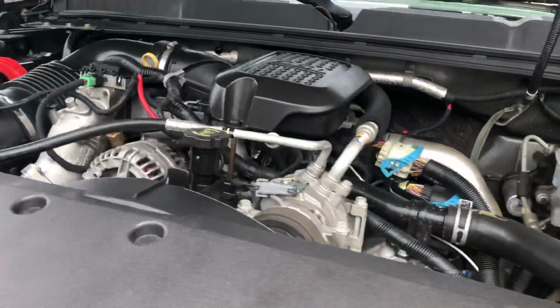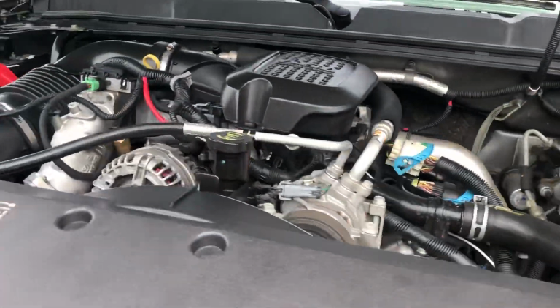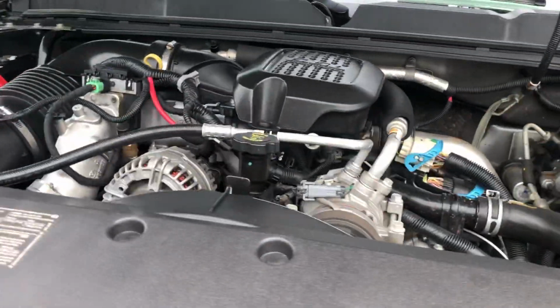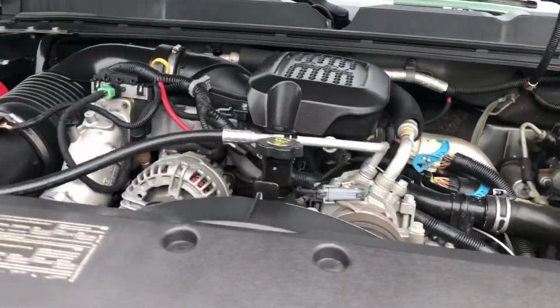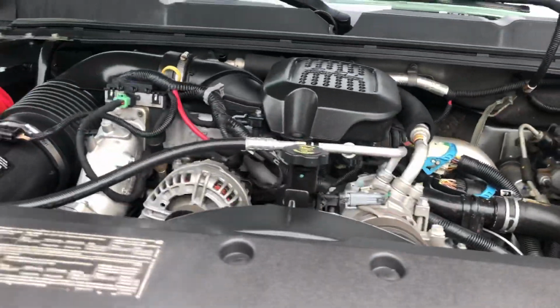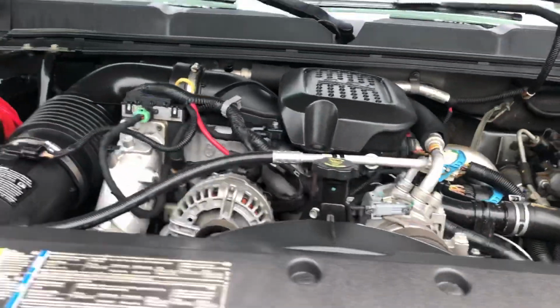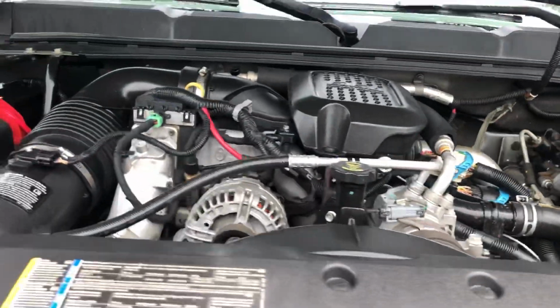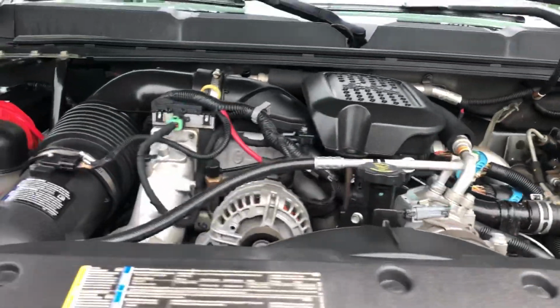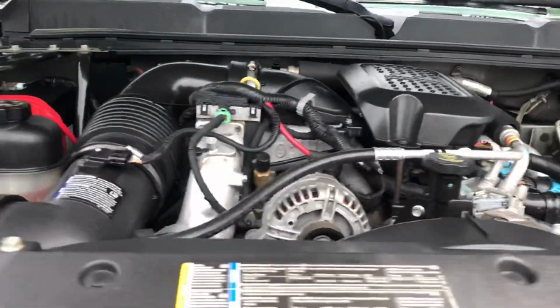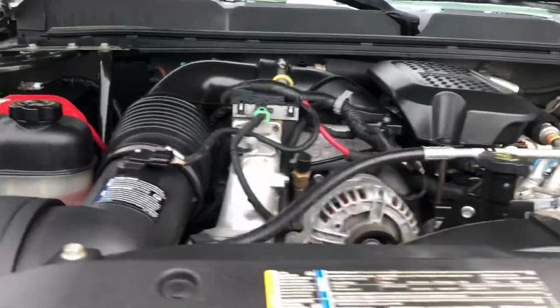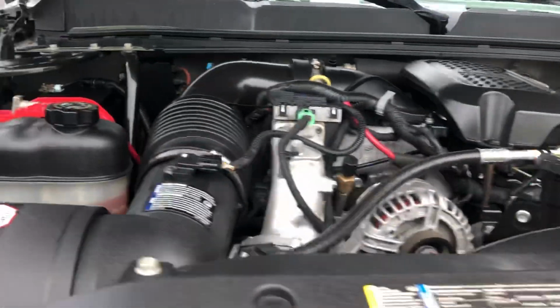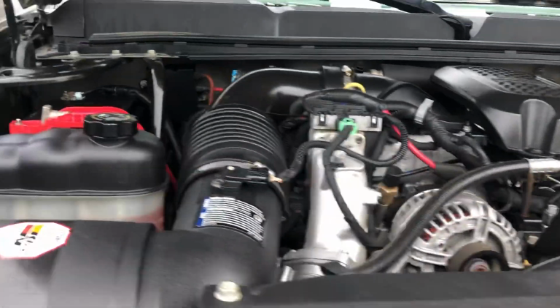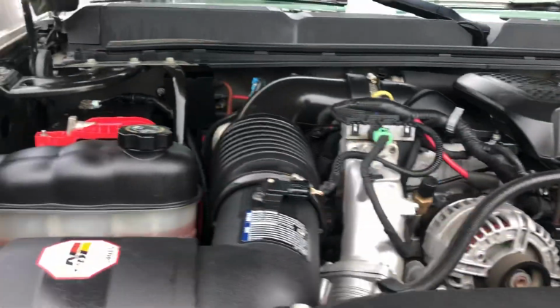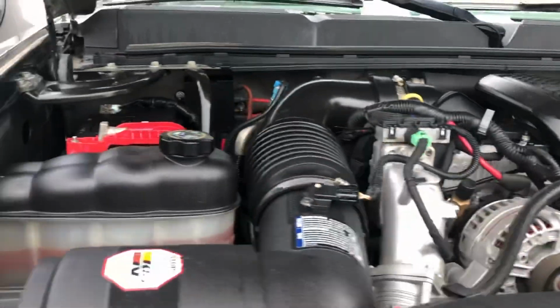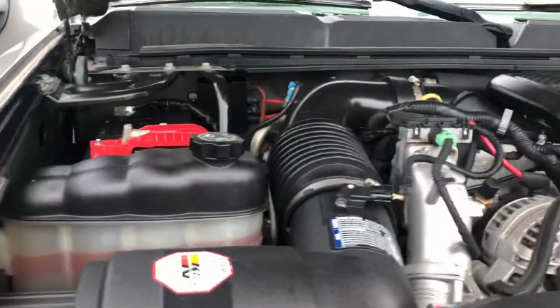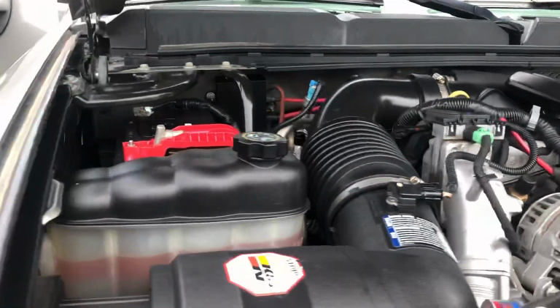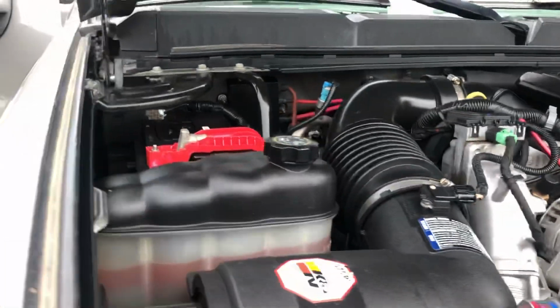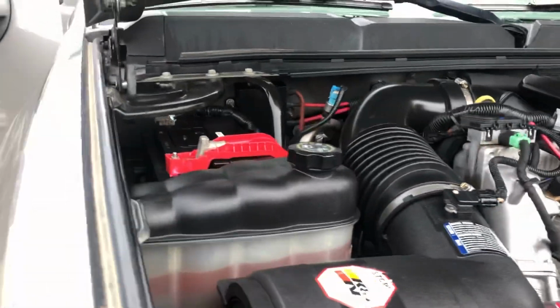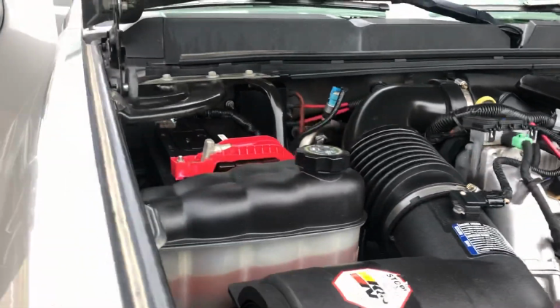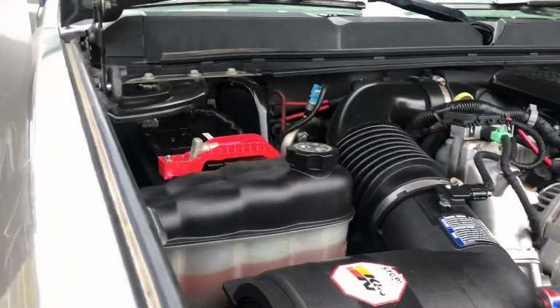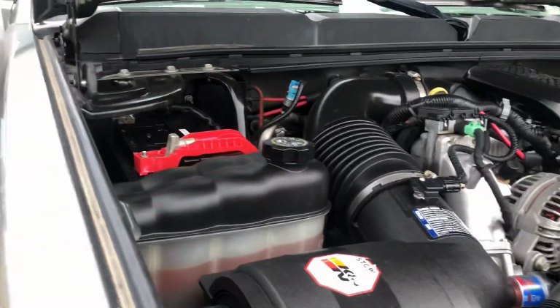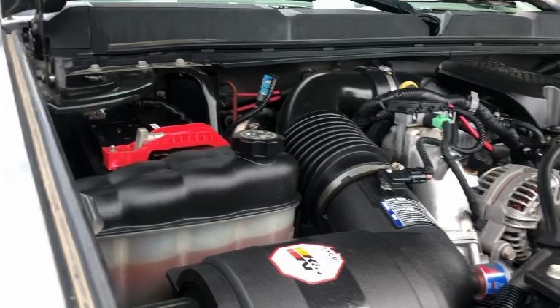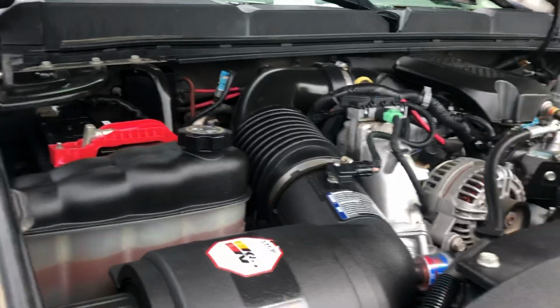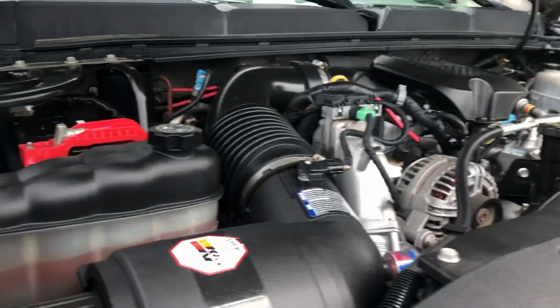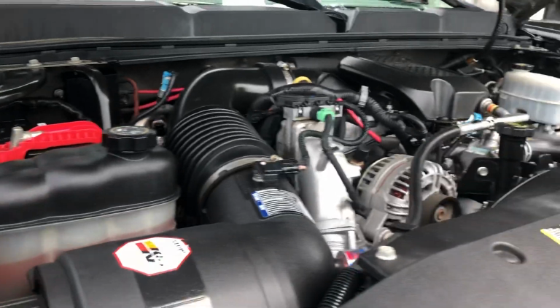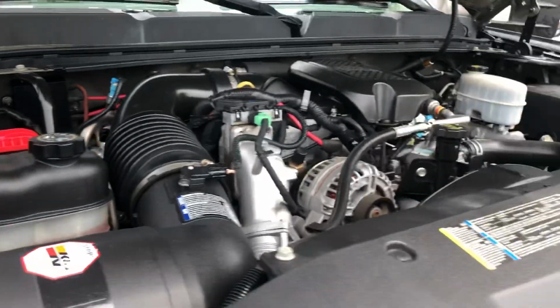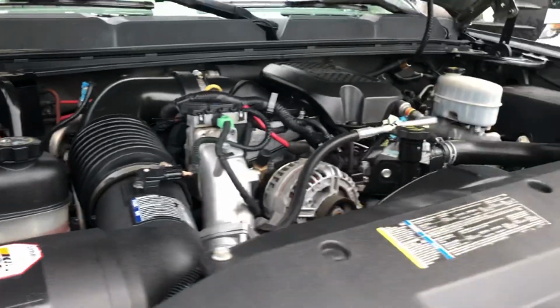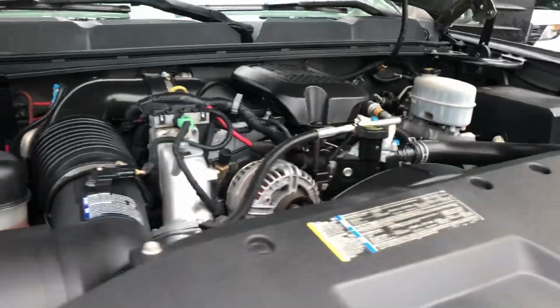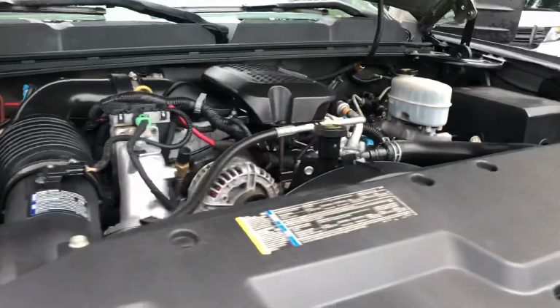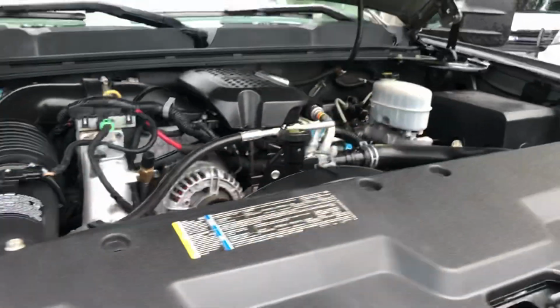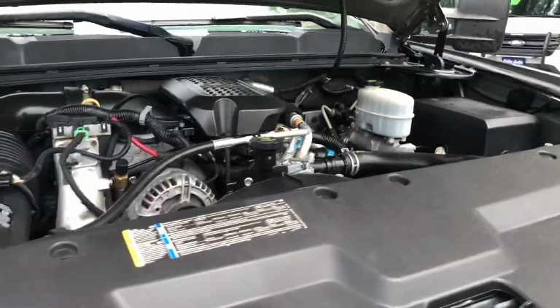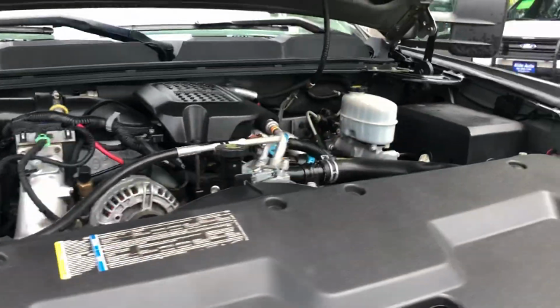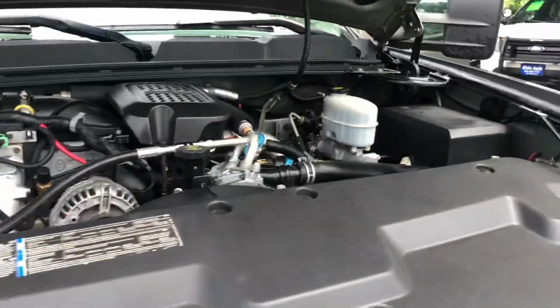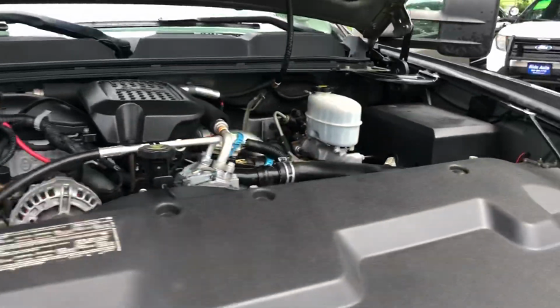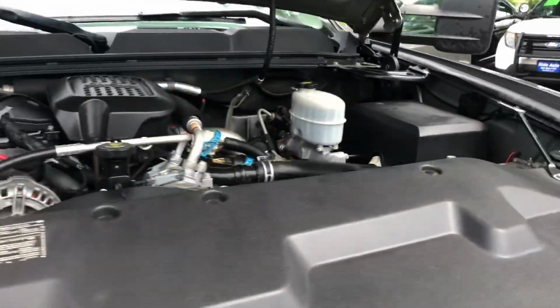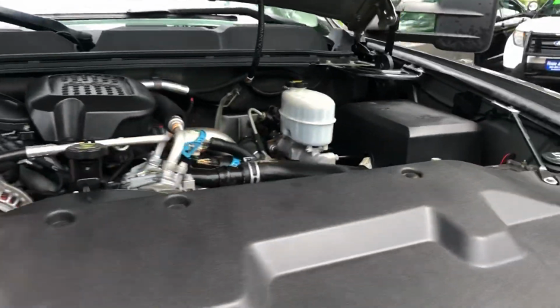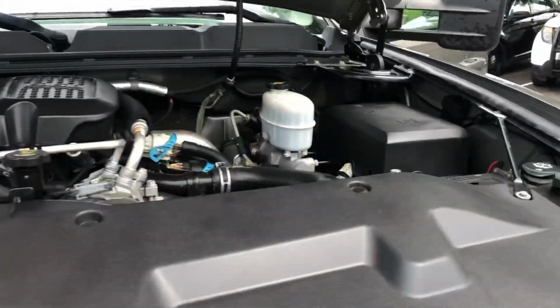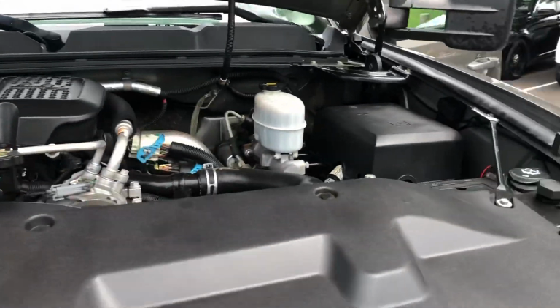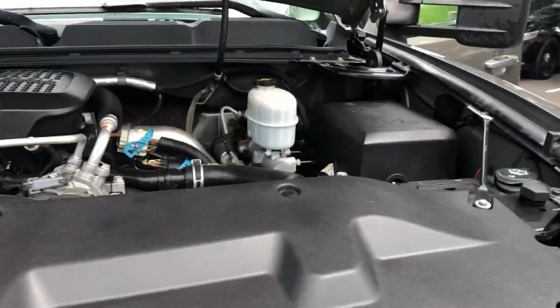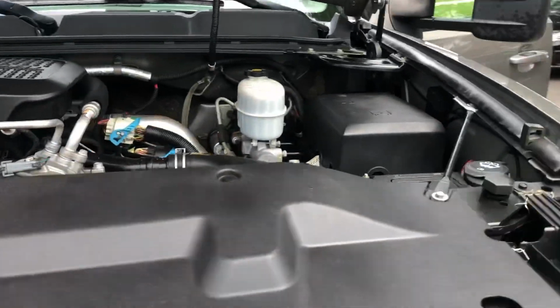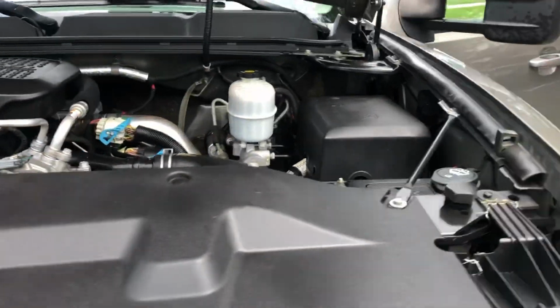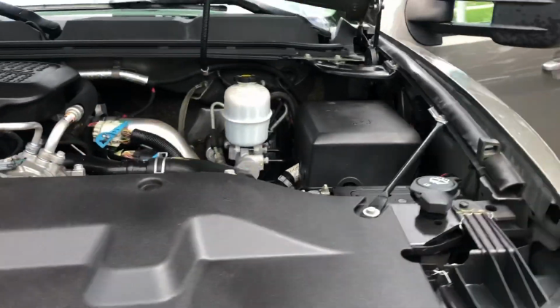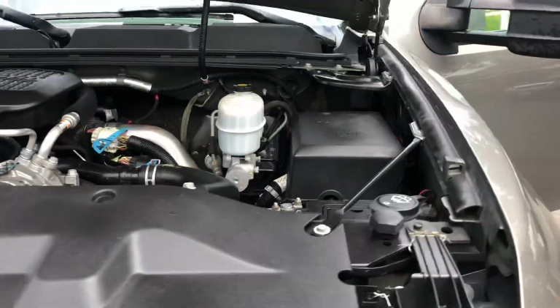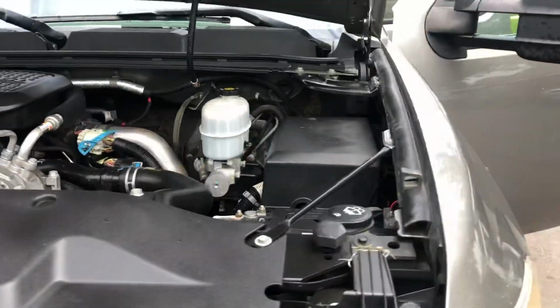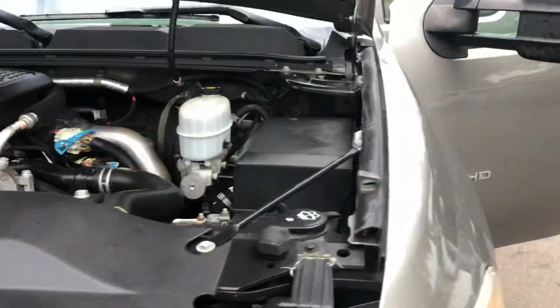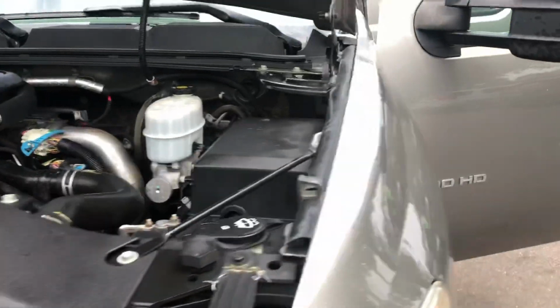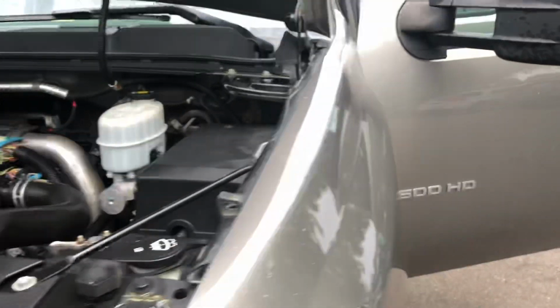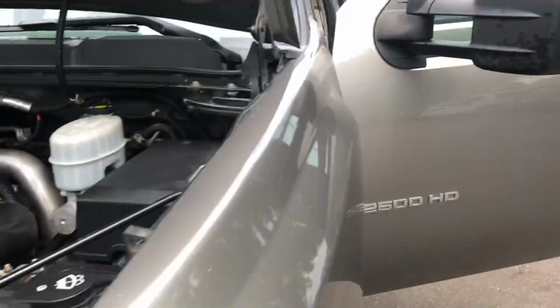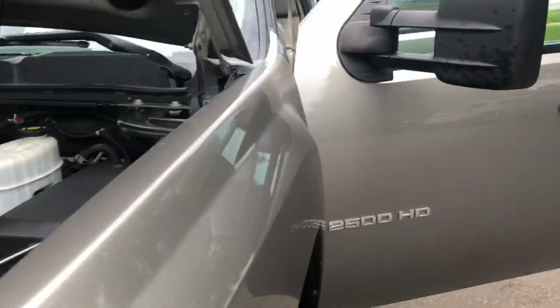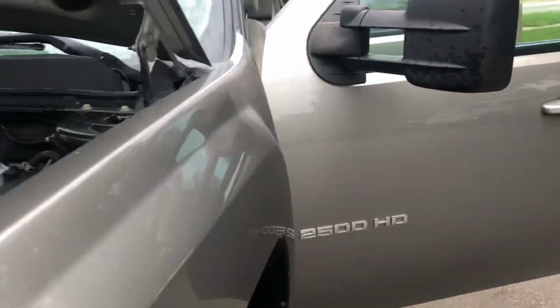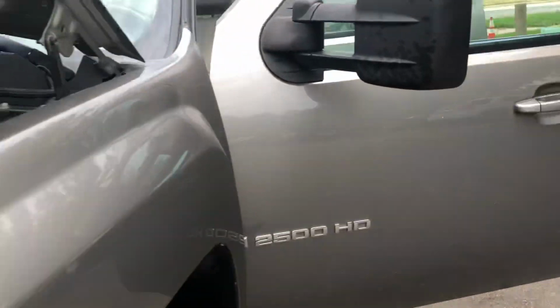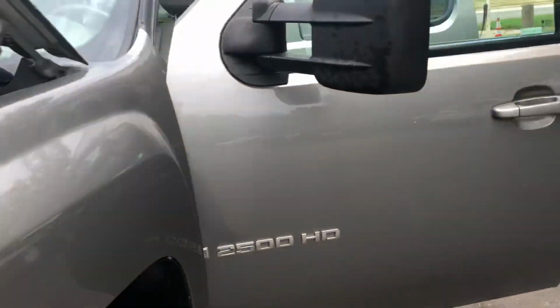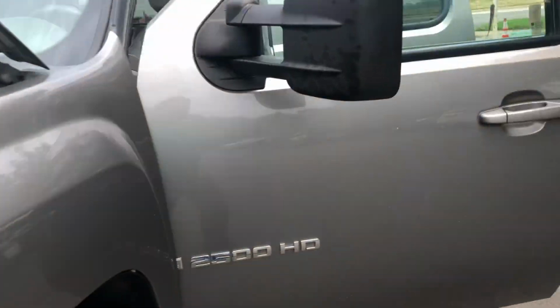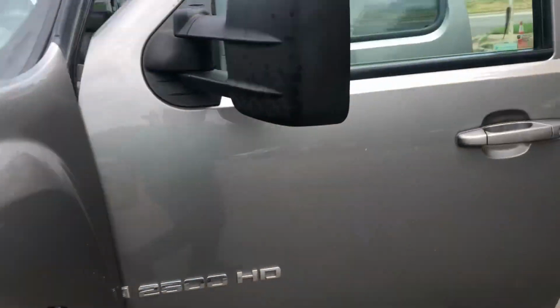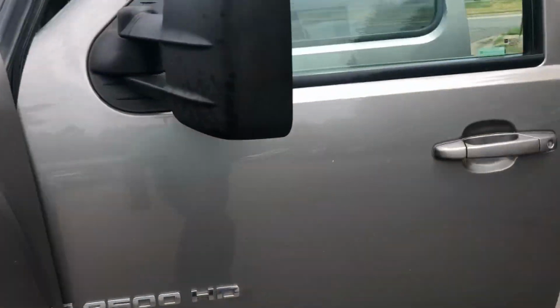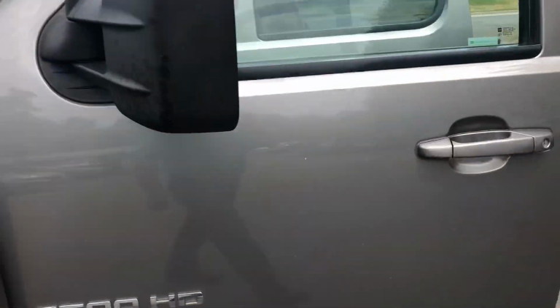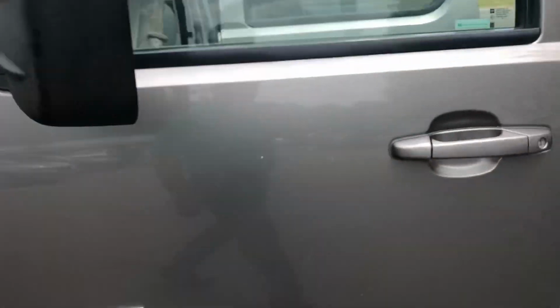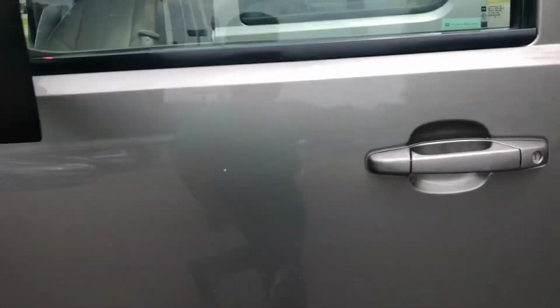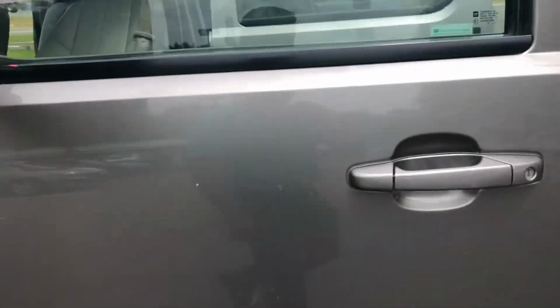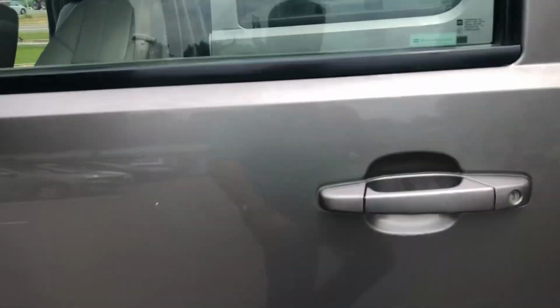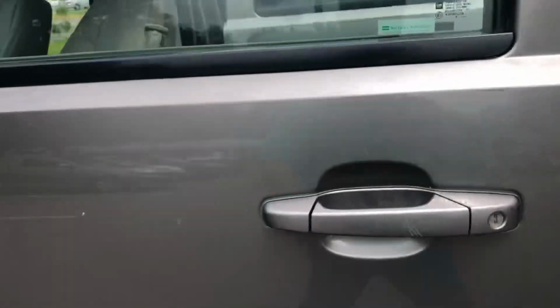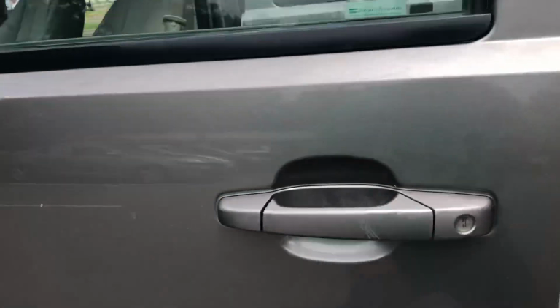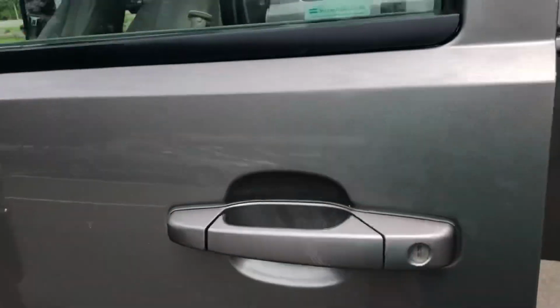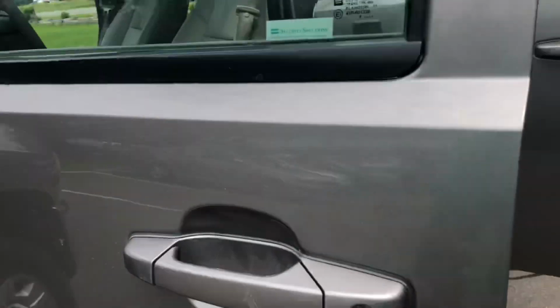Very clean engine bay. Batteries are in good shape, just had a fresh oil change. Truck is ready to go.